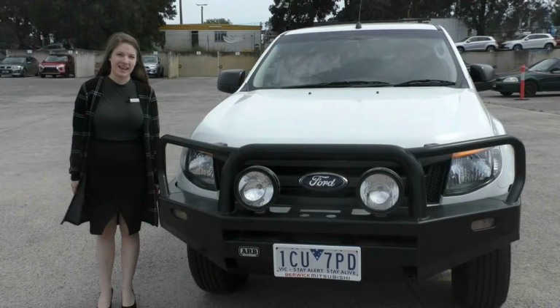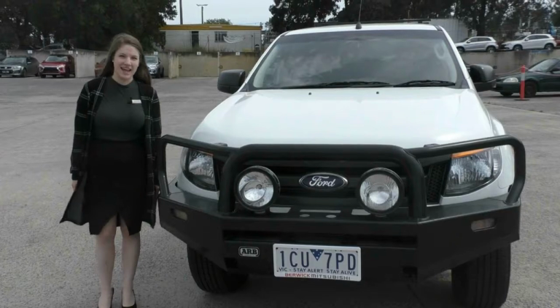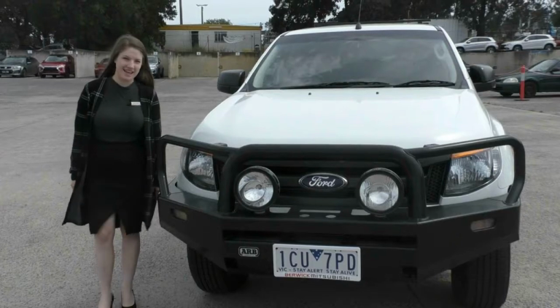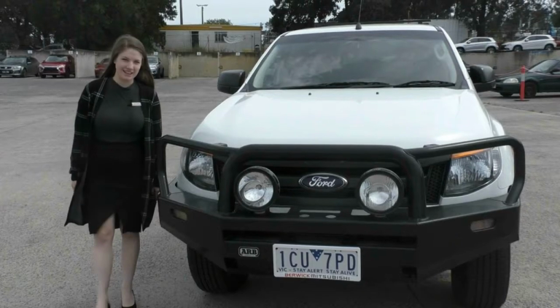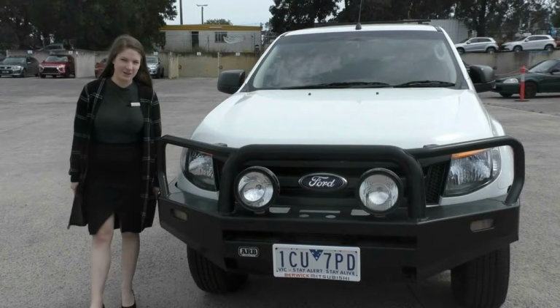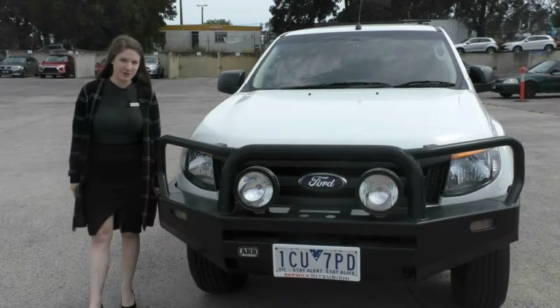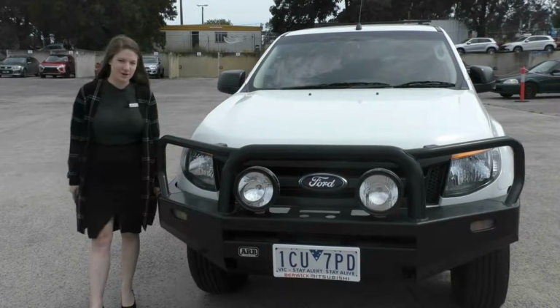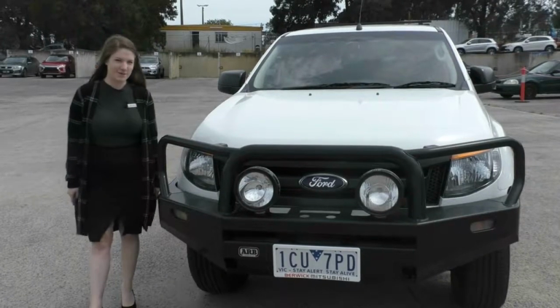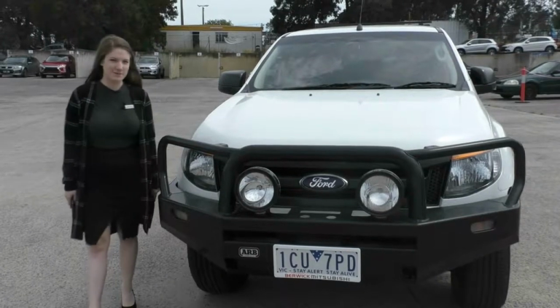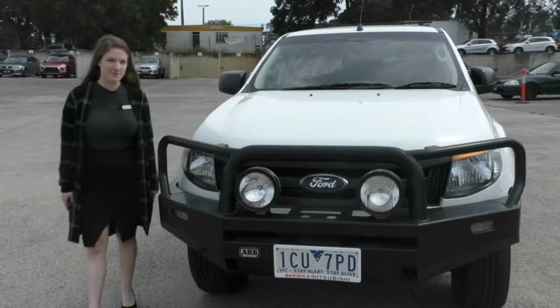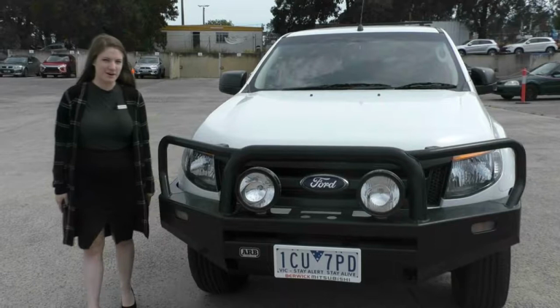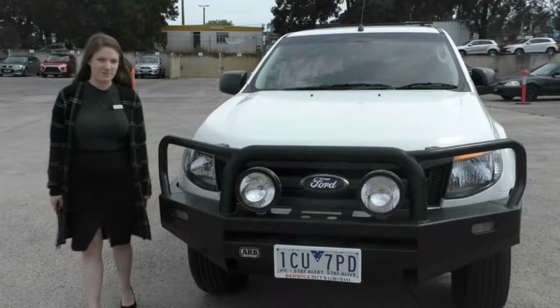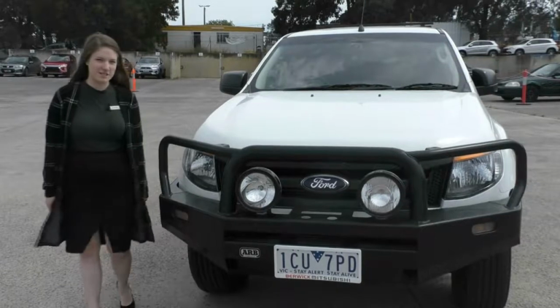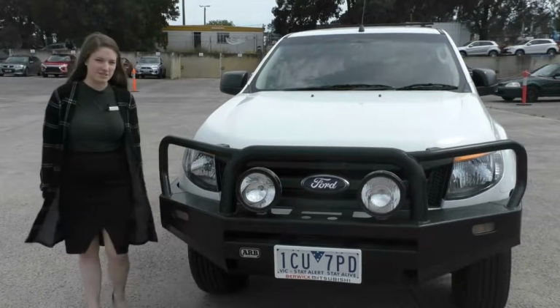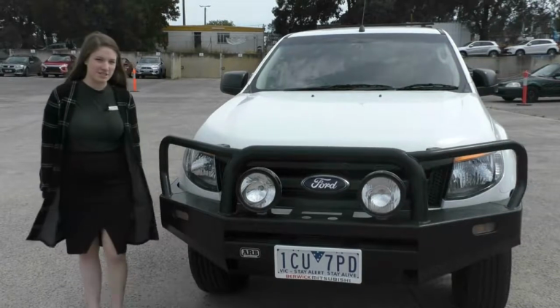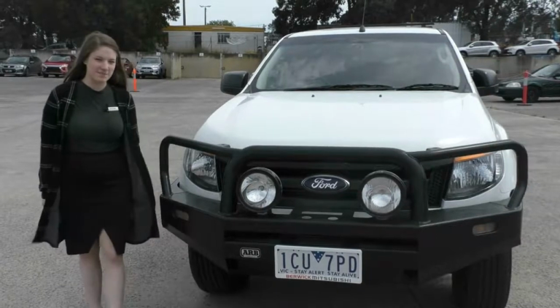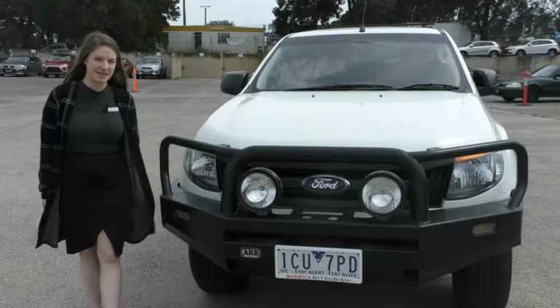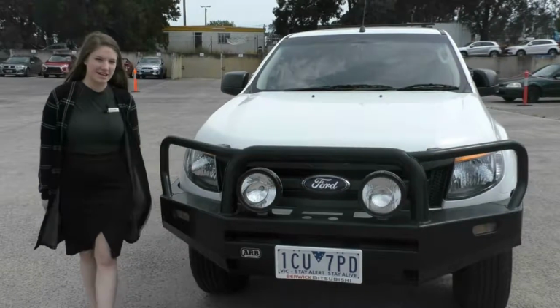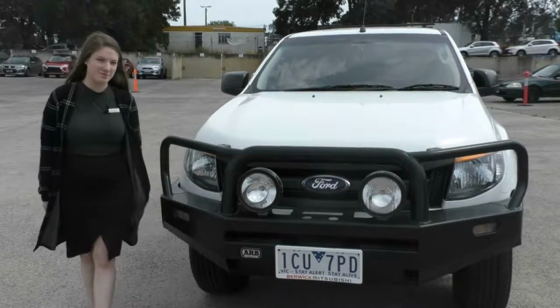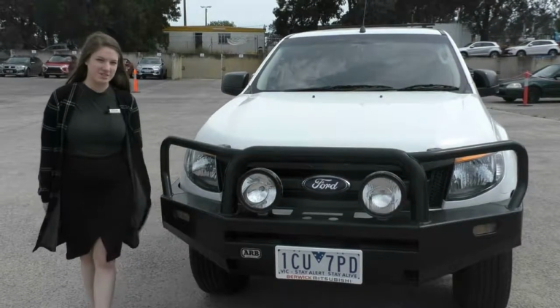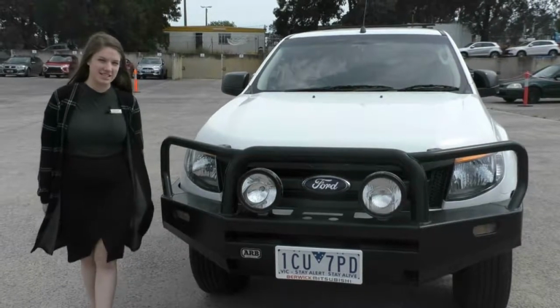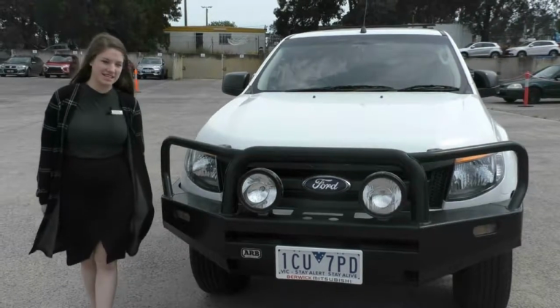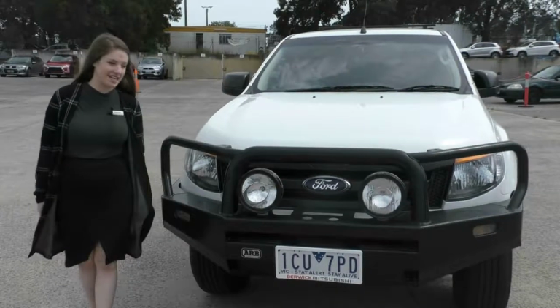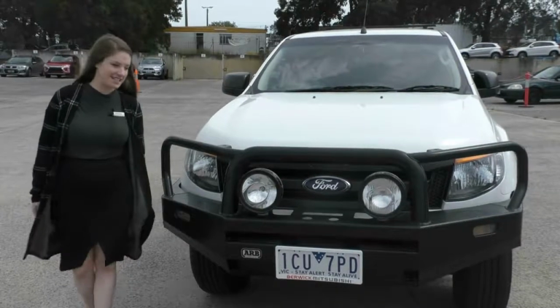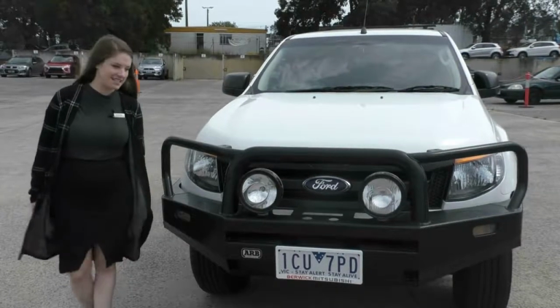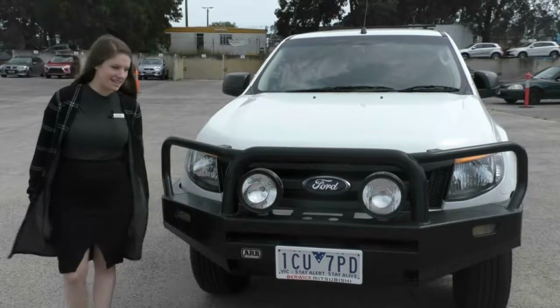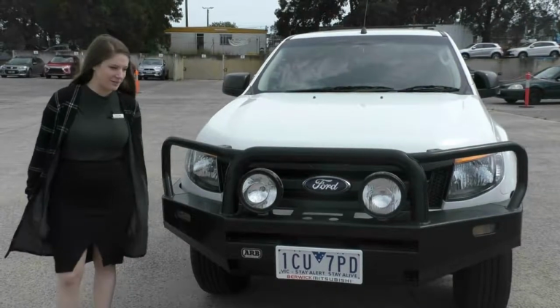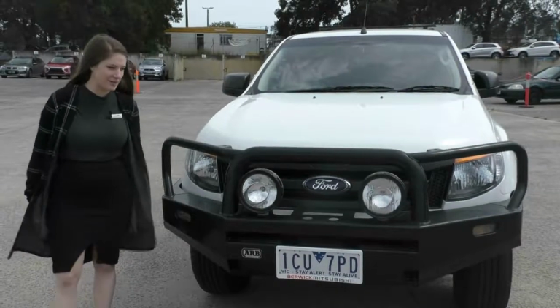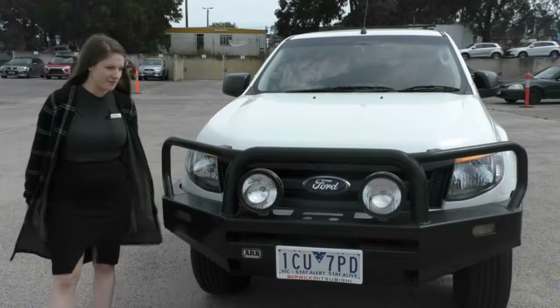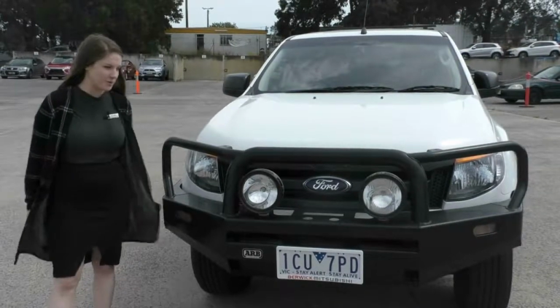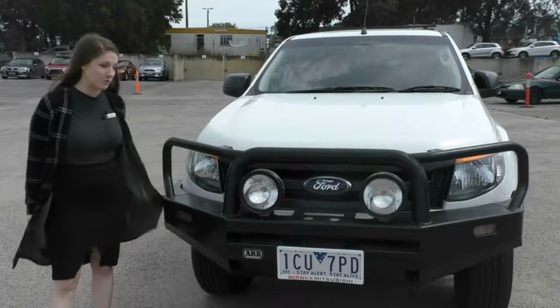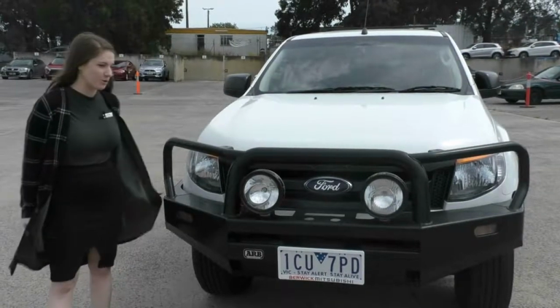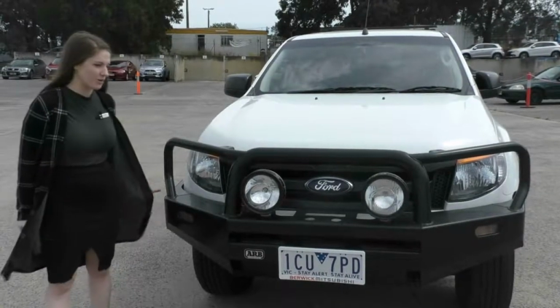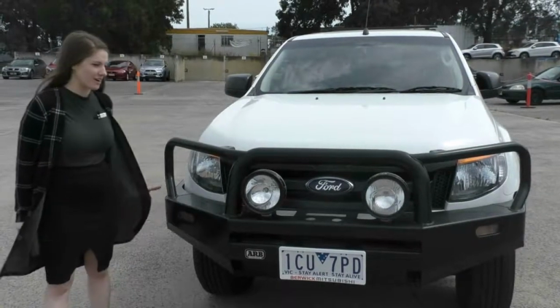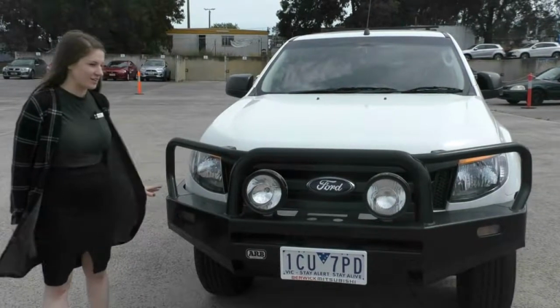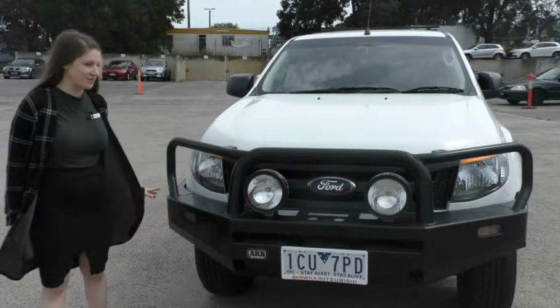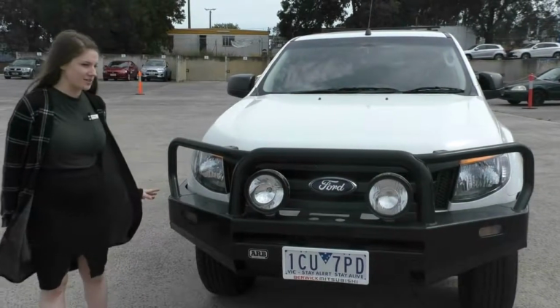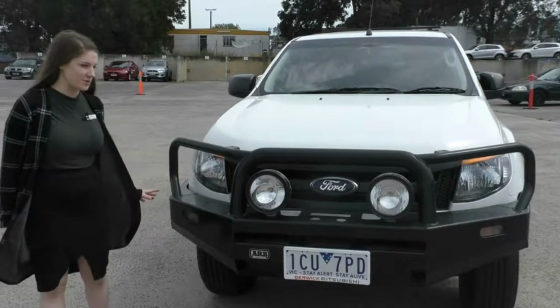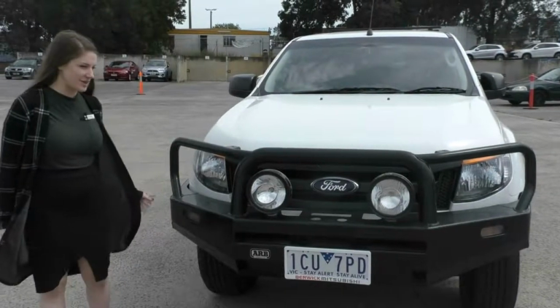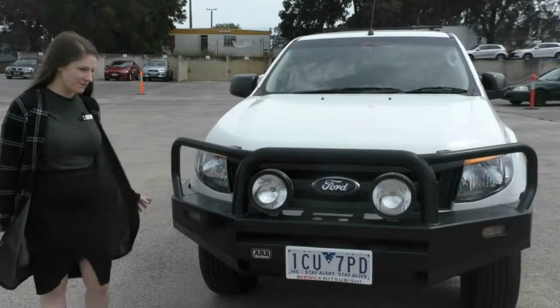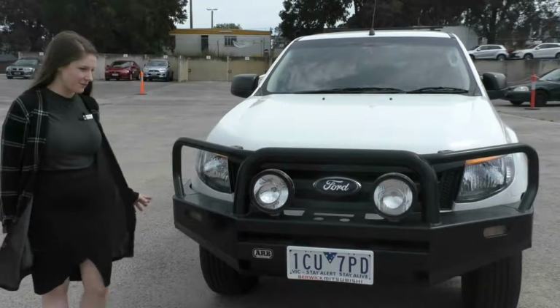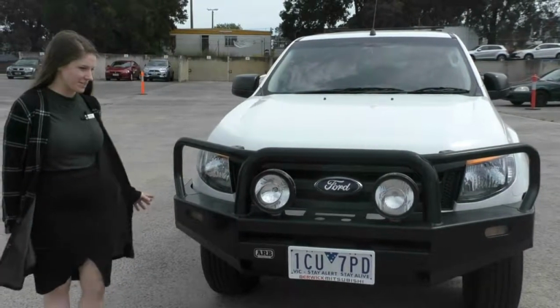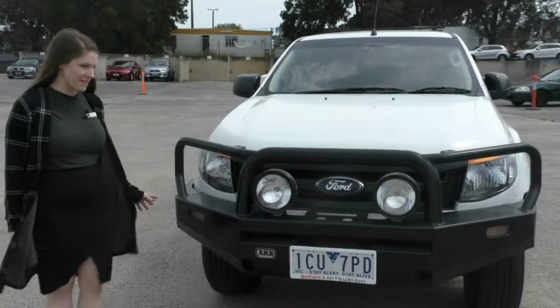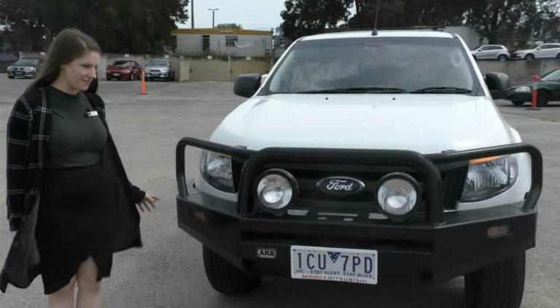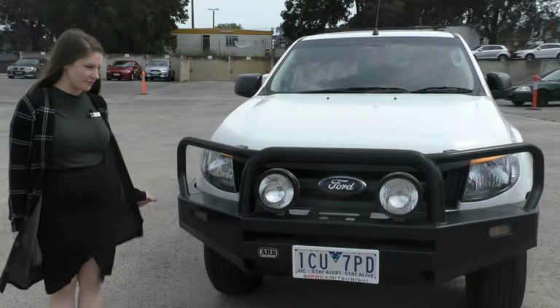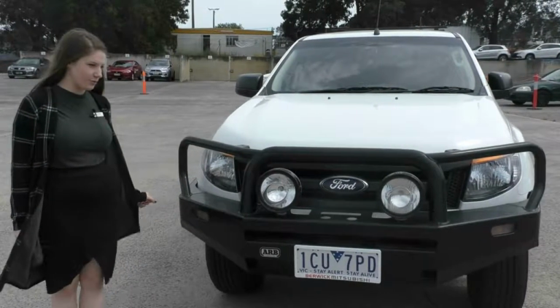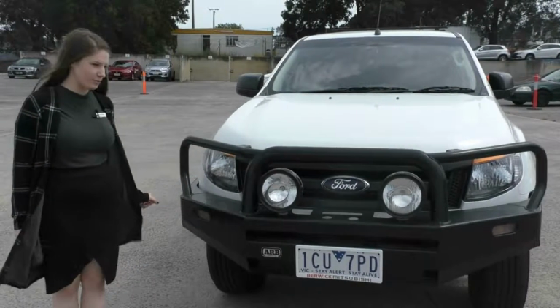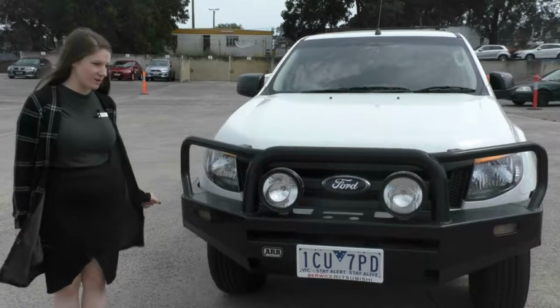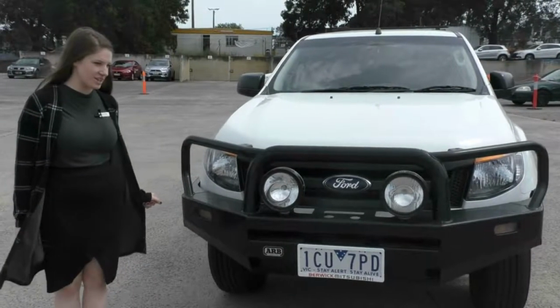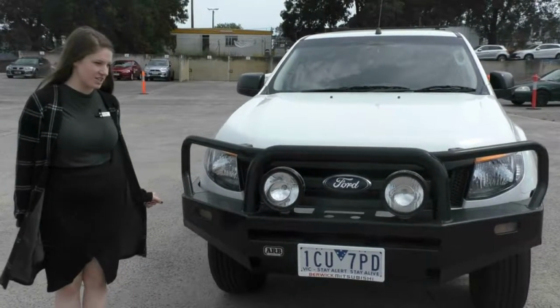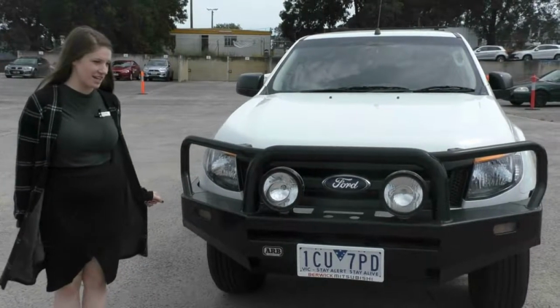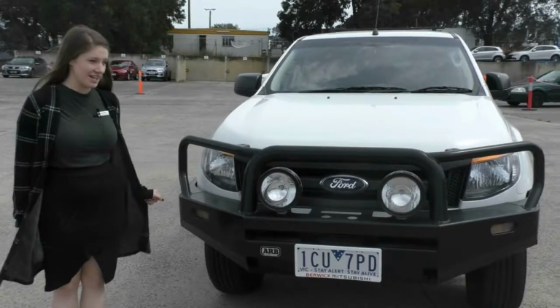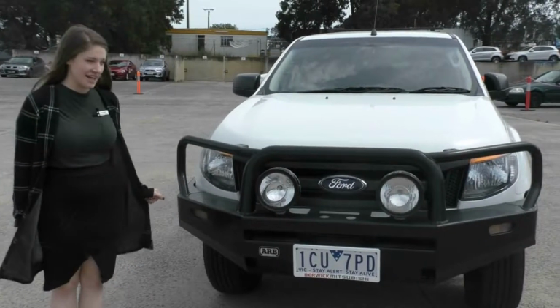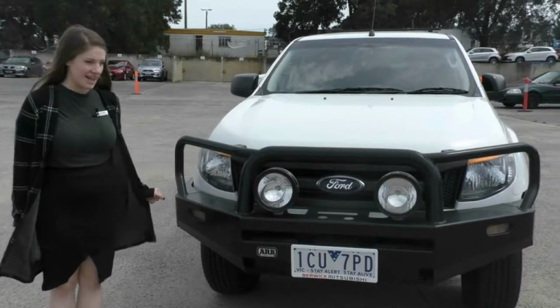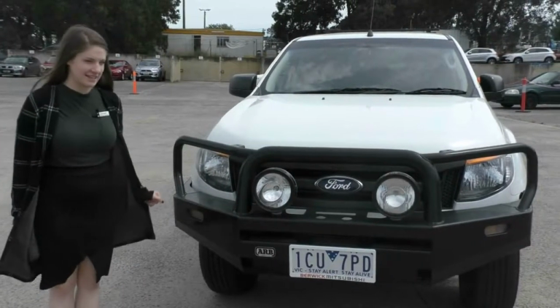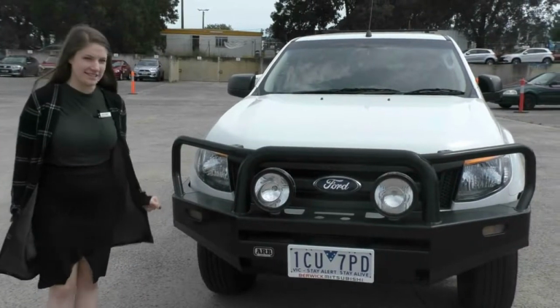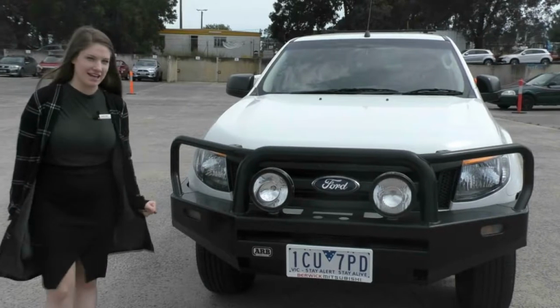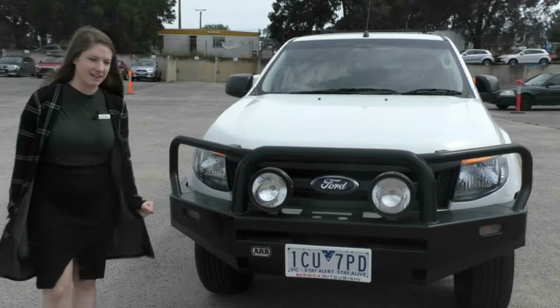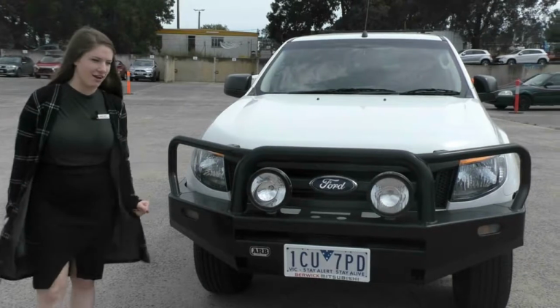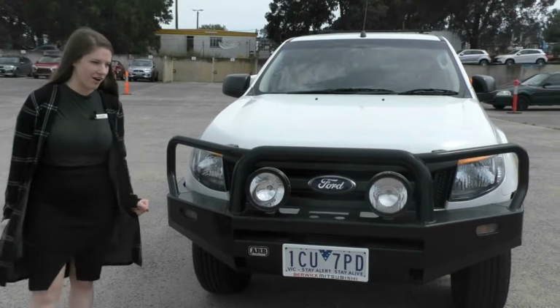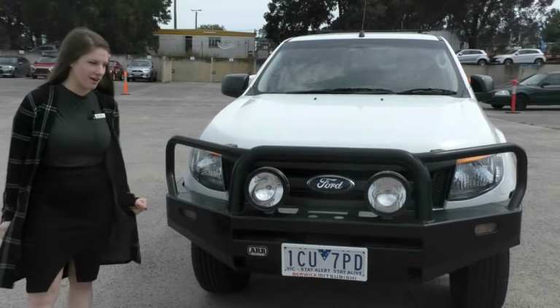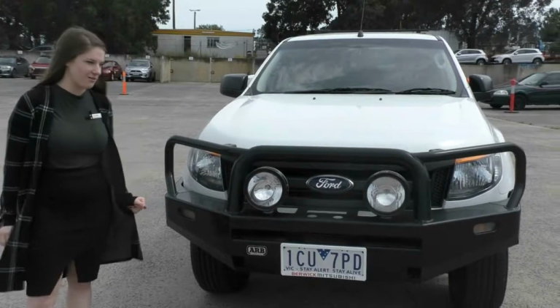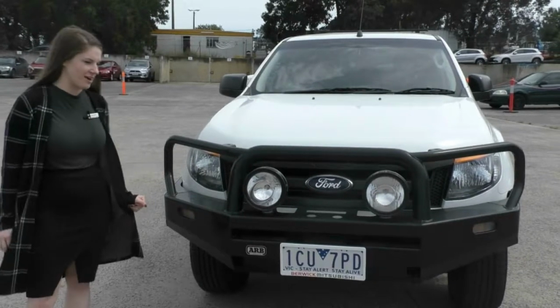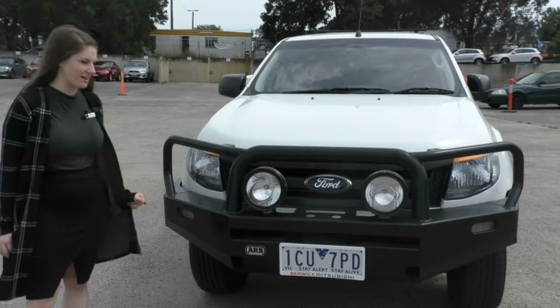Hello, welcome to Berwick Mitsubishi. My name's Jessie and today I'll be giving you a walk around of the 2014 Ford Ranger XL High Rider.